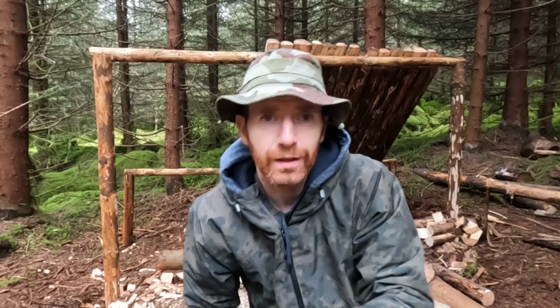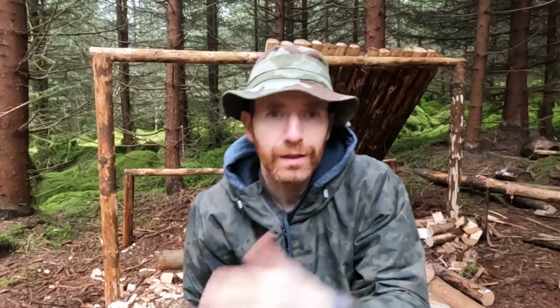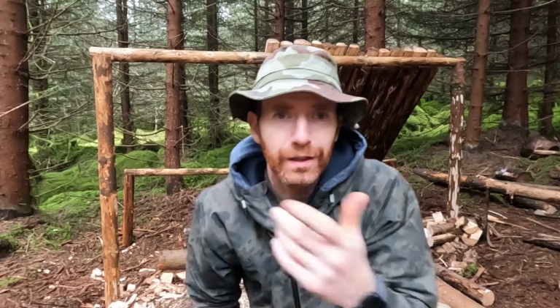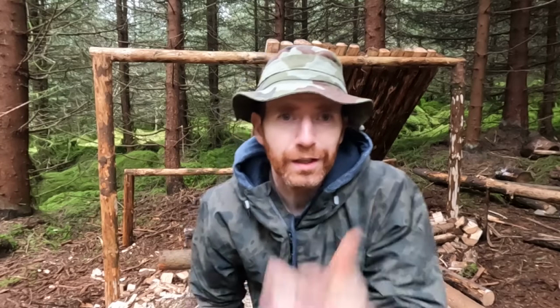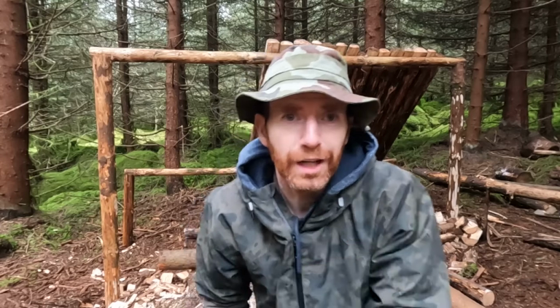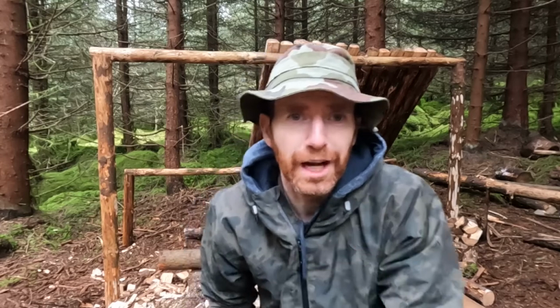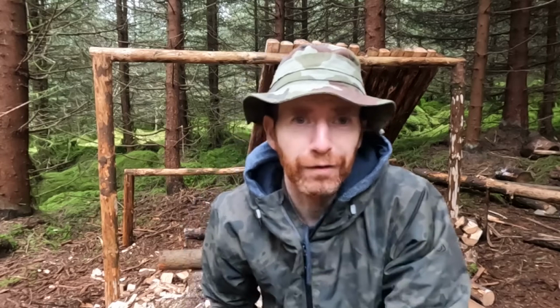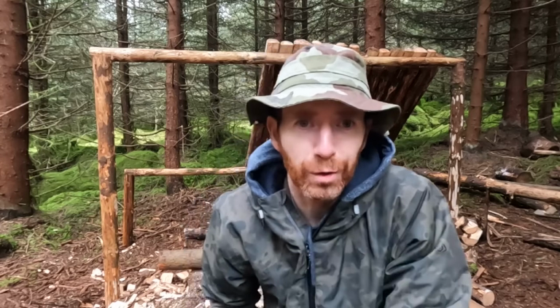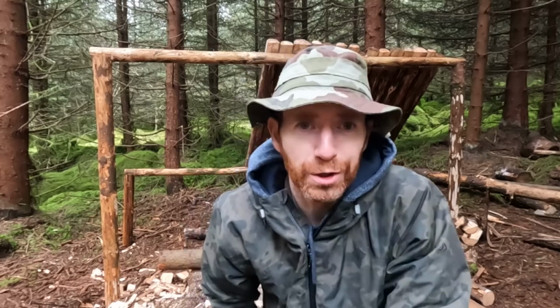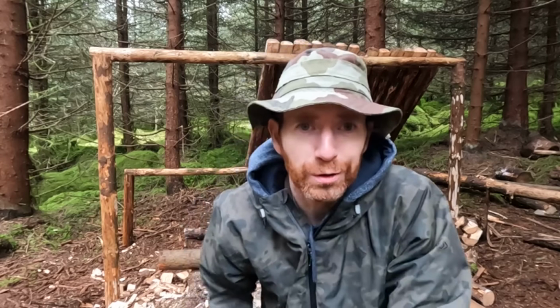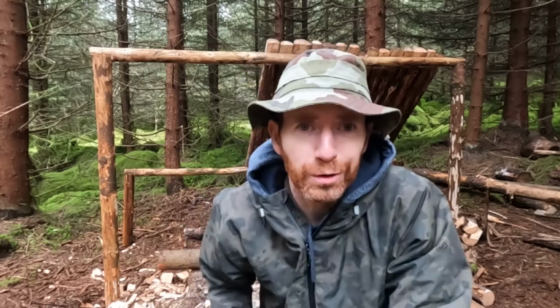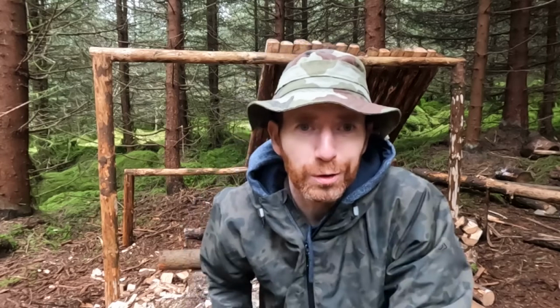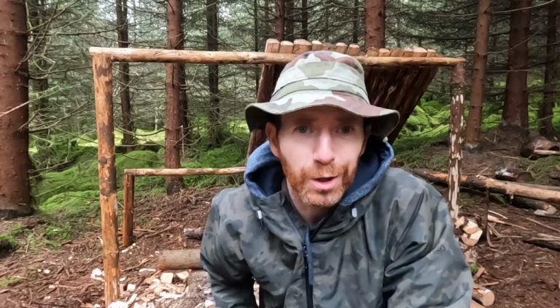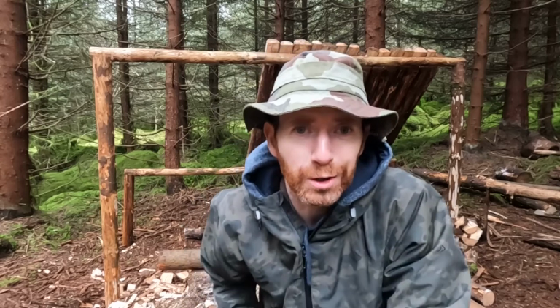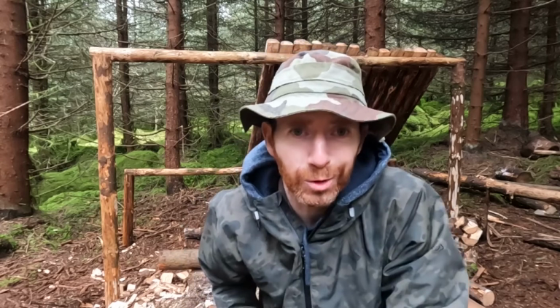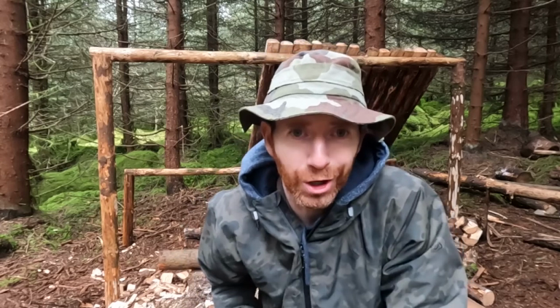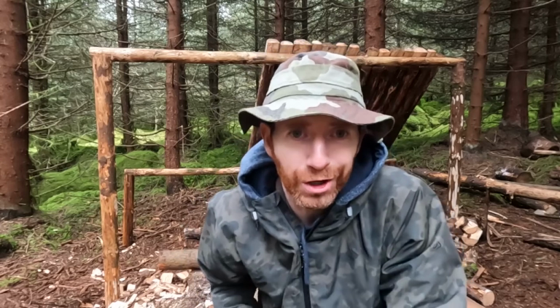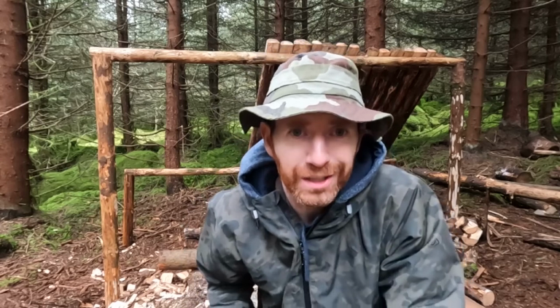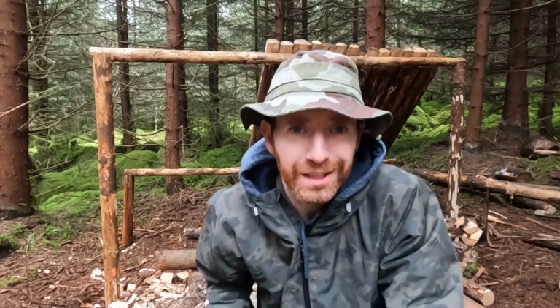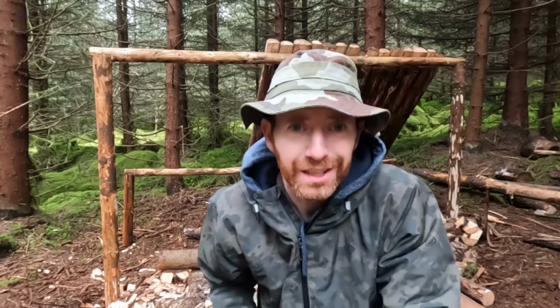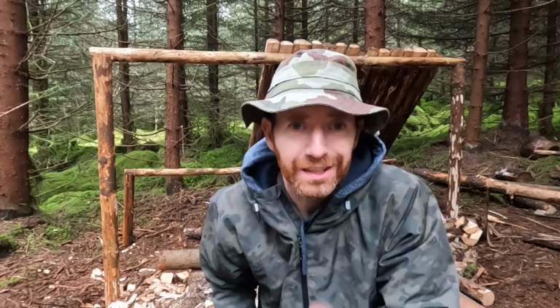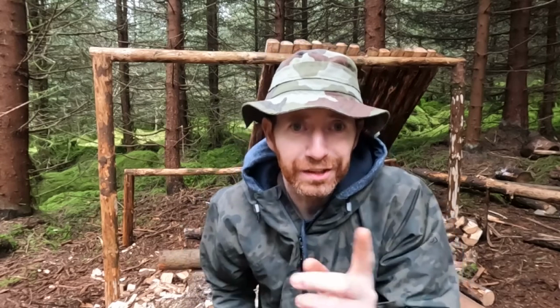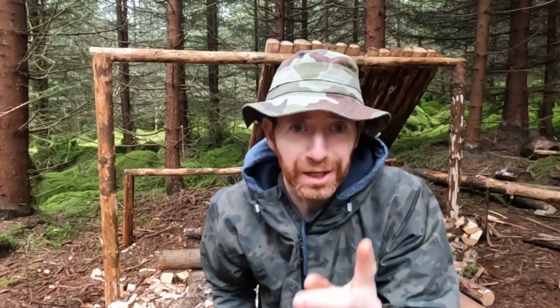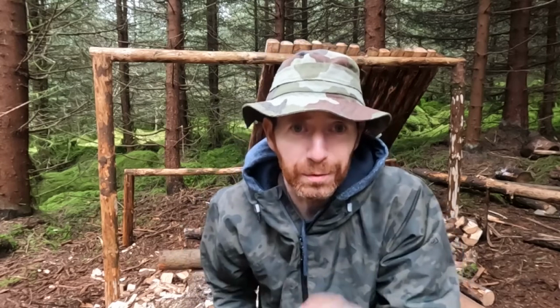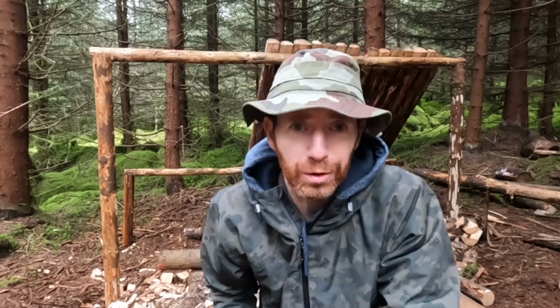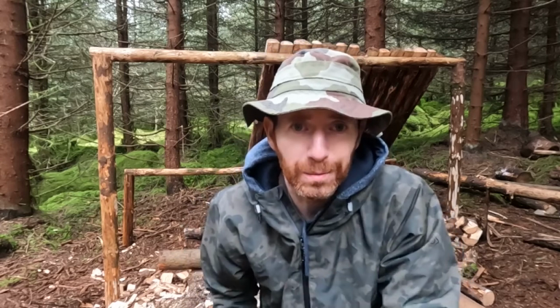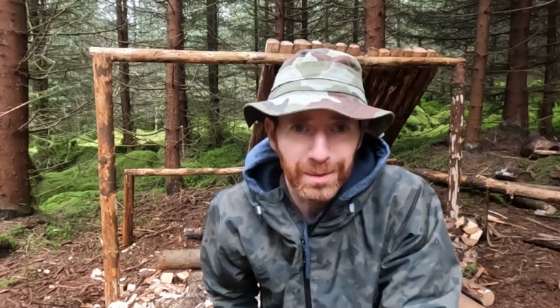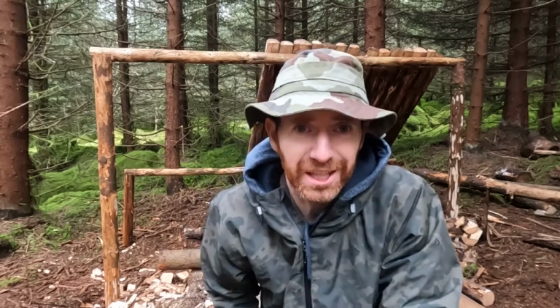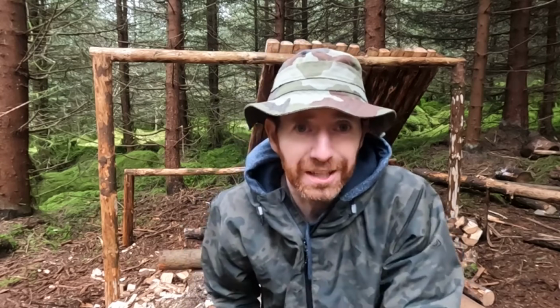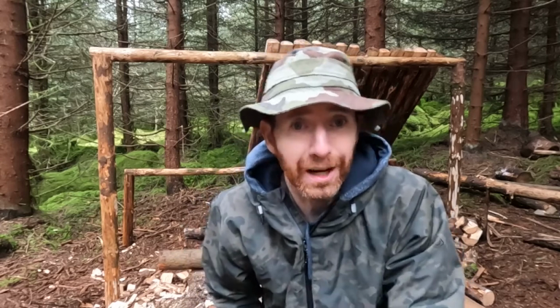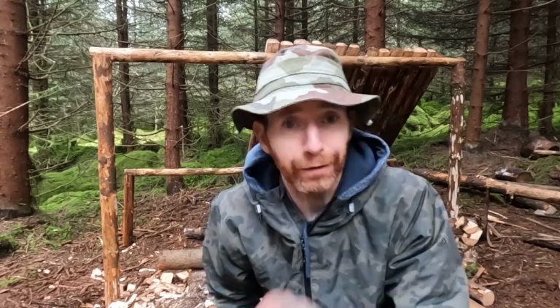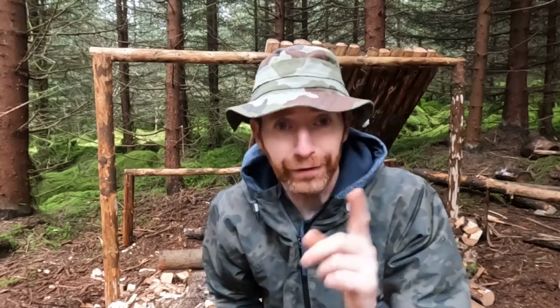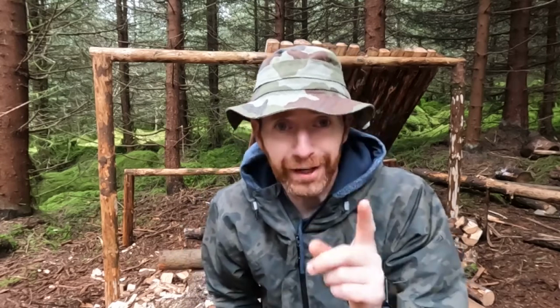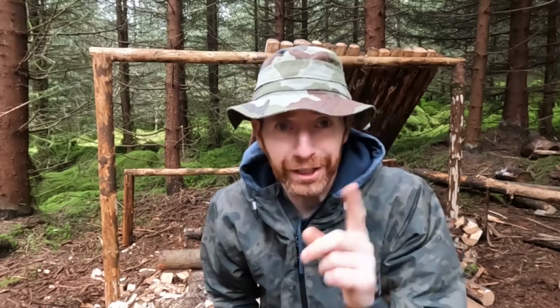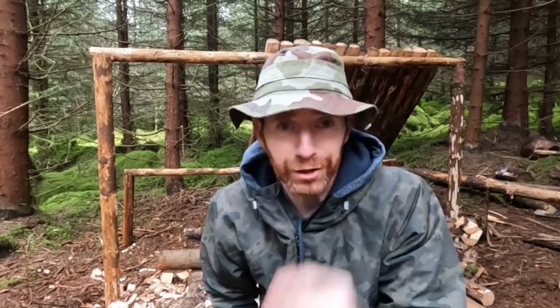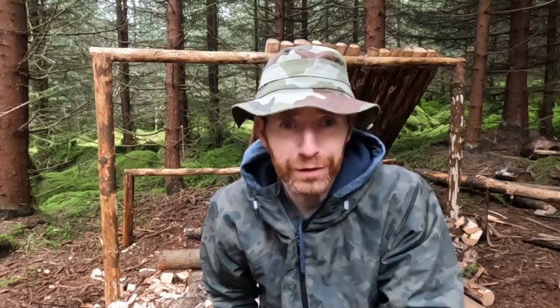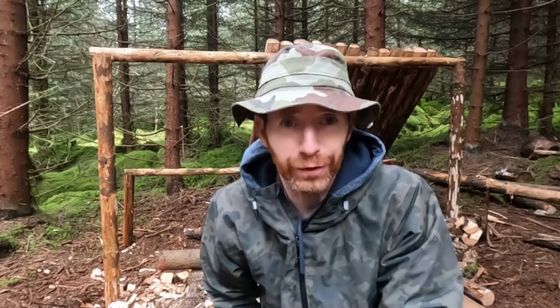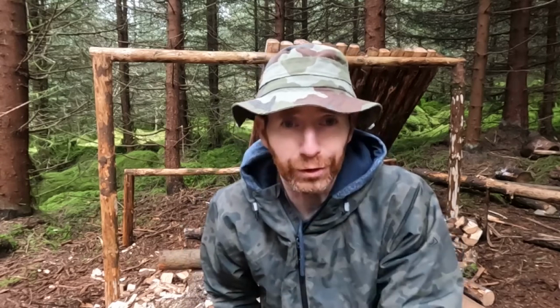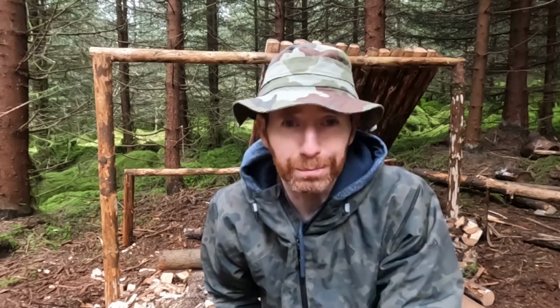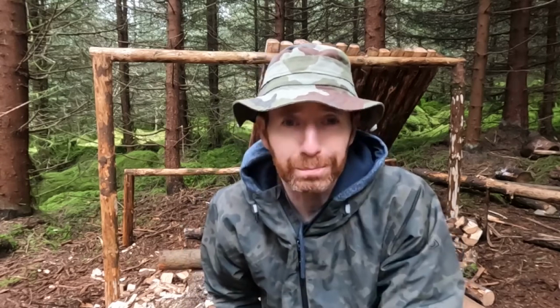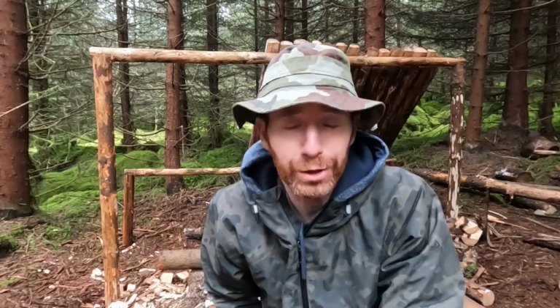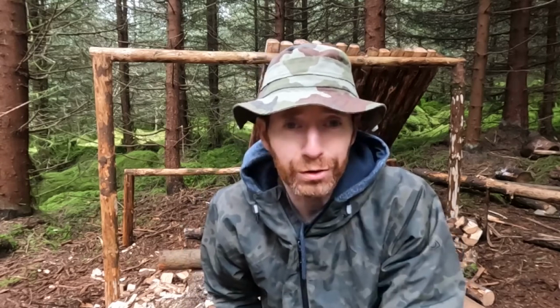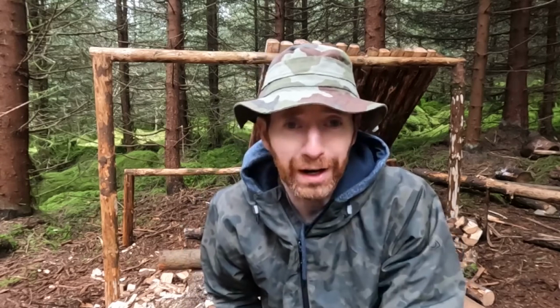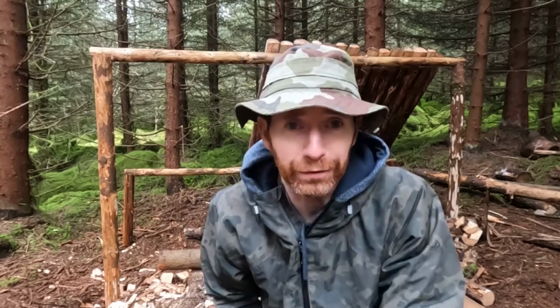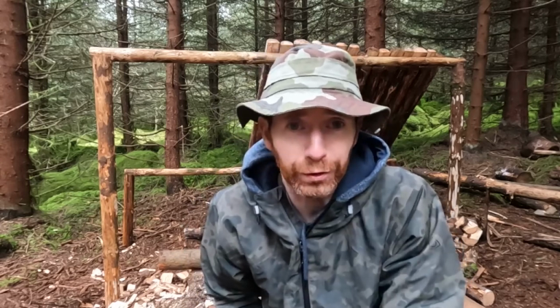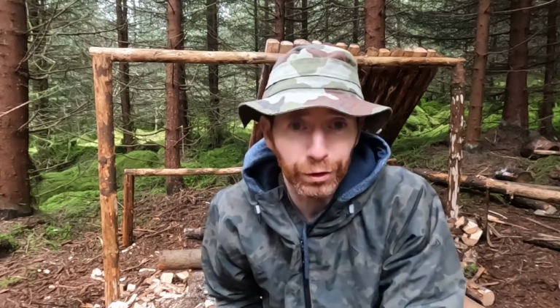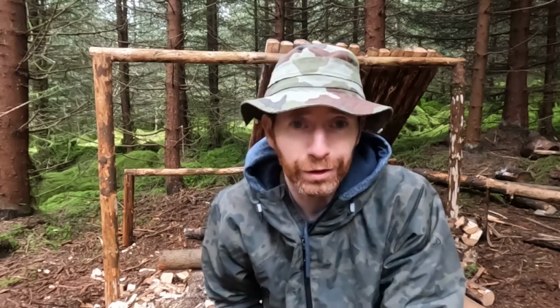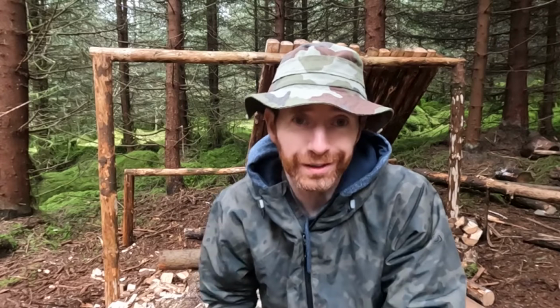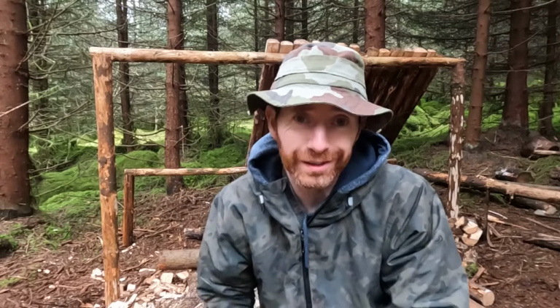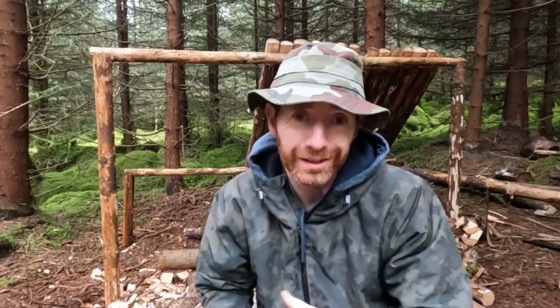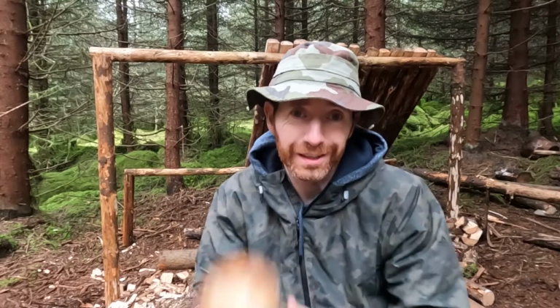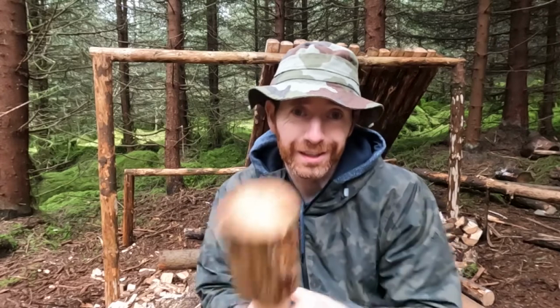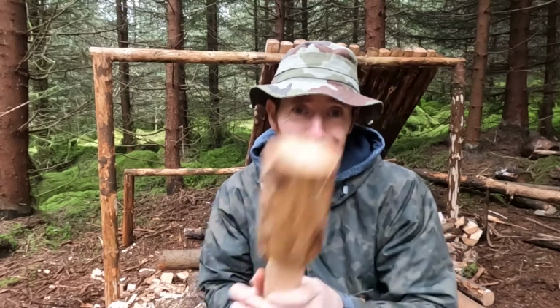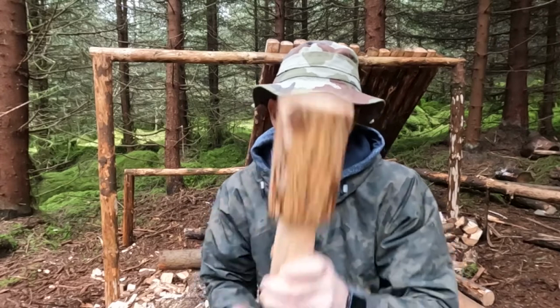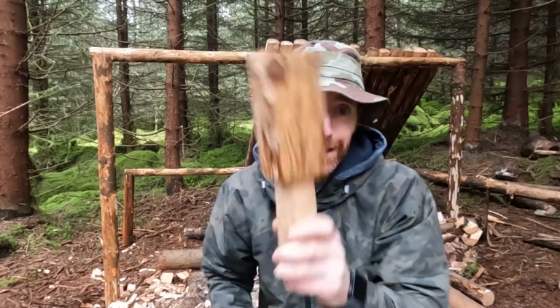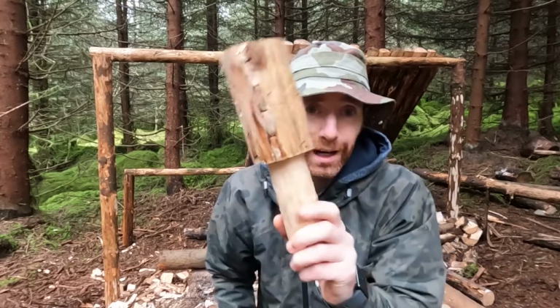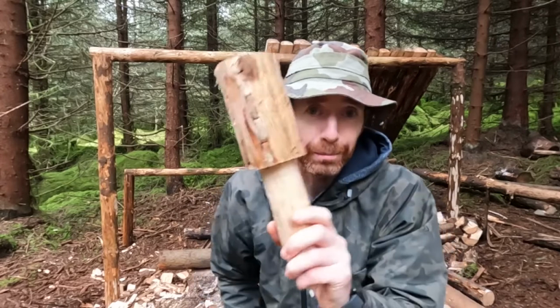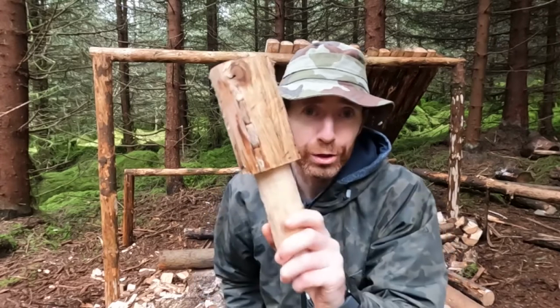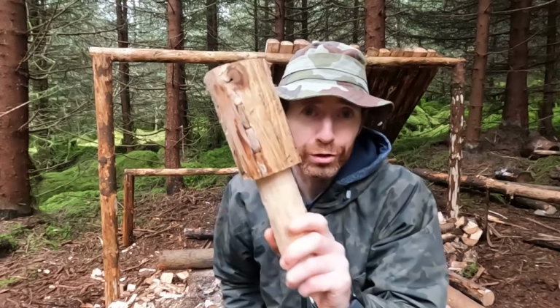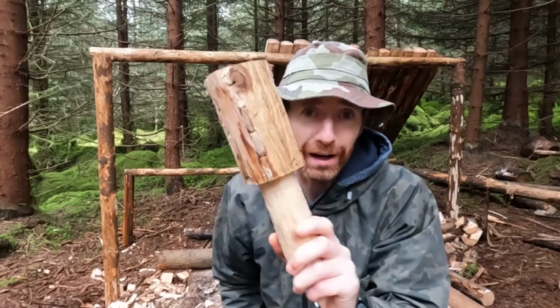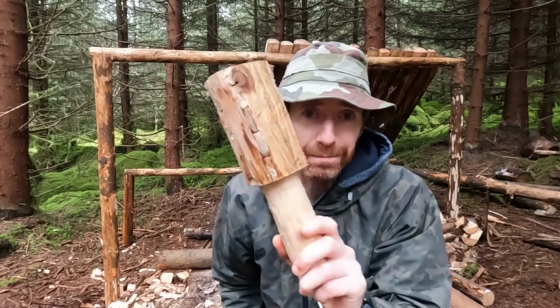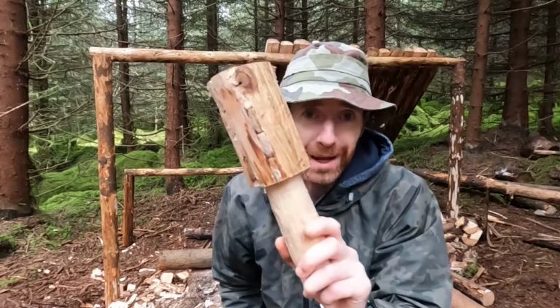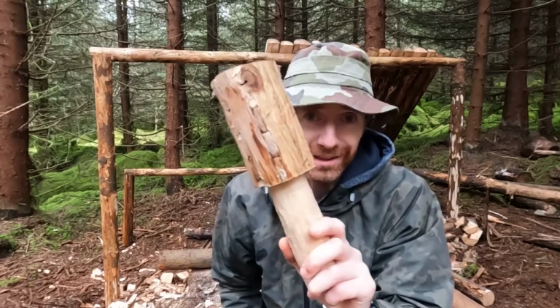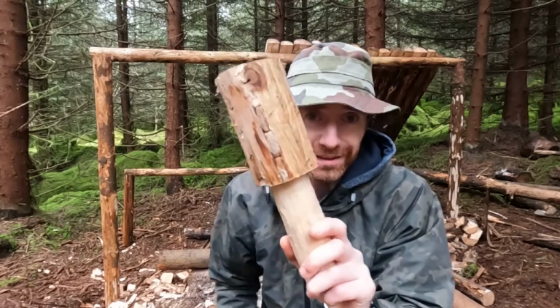Hi everyone, welcome along. Today we're going to be making a very useful bushcrafting tool — a bushcraft mallet.